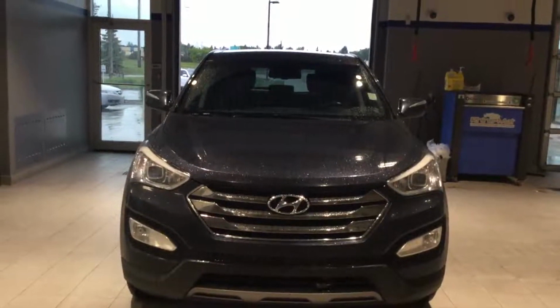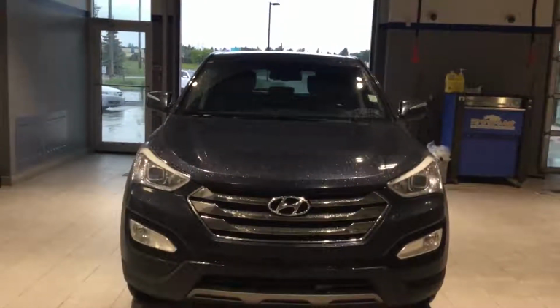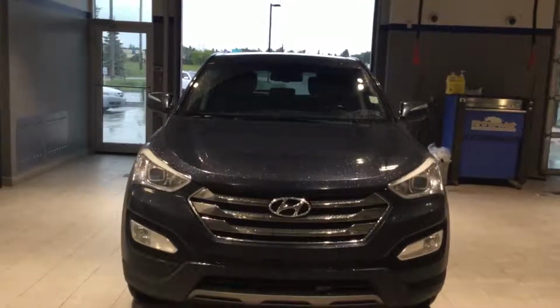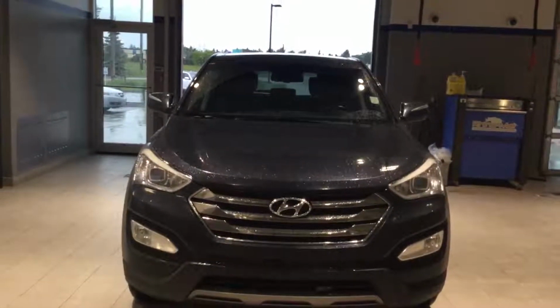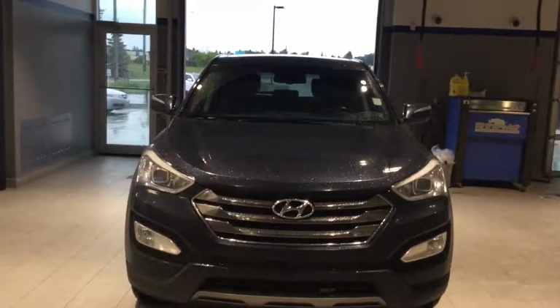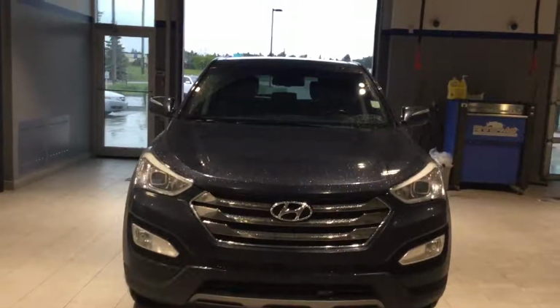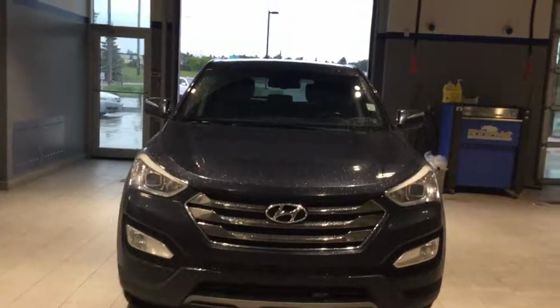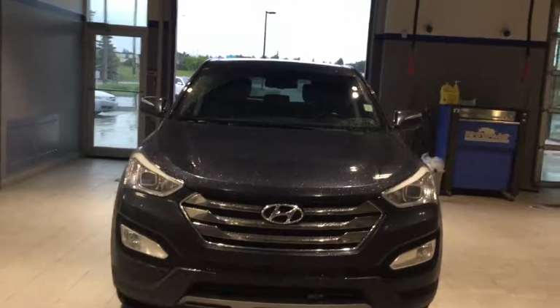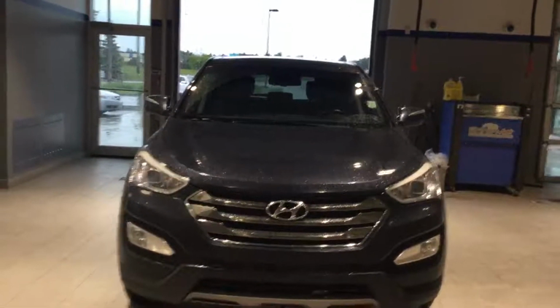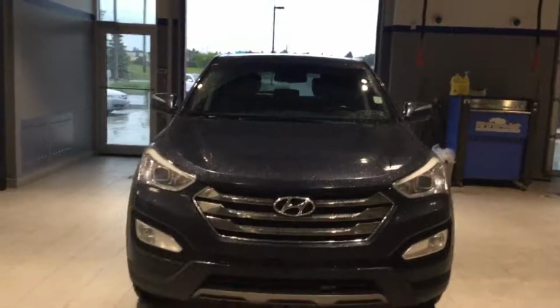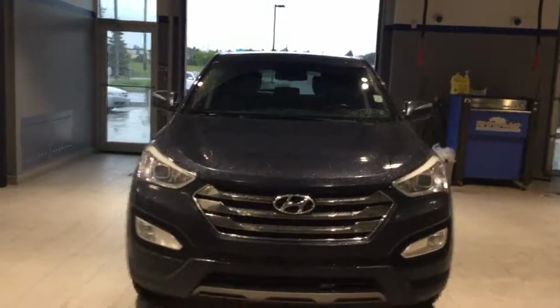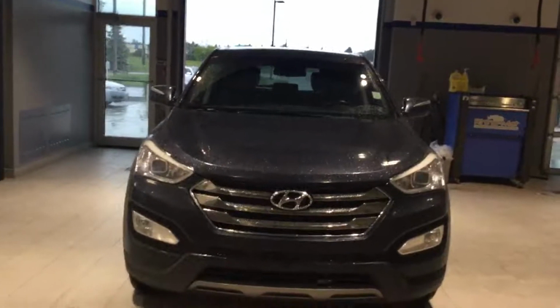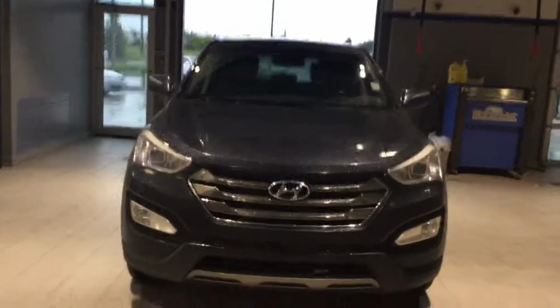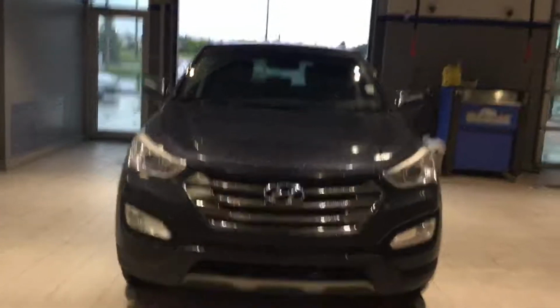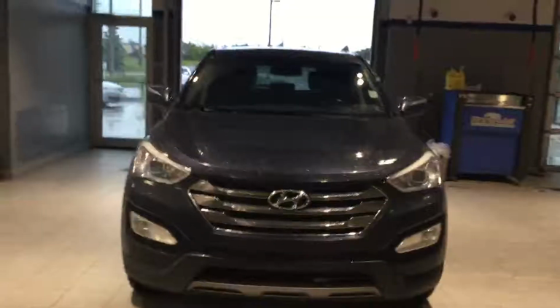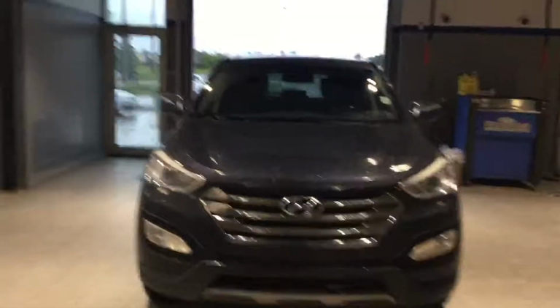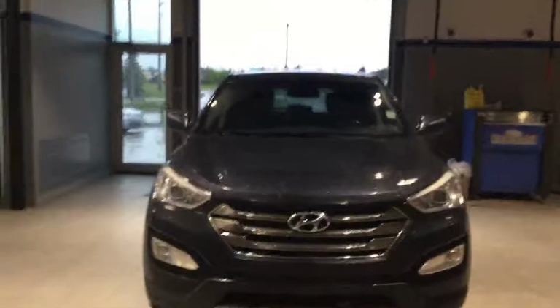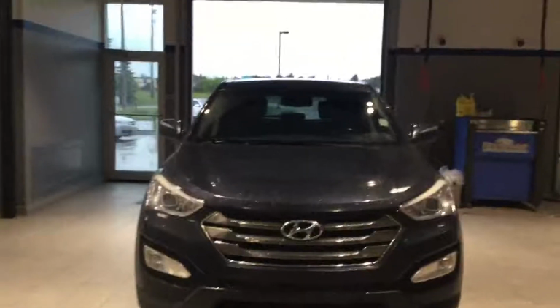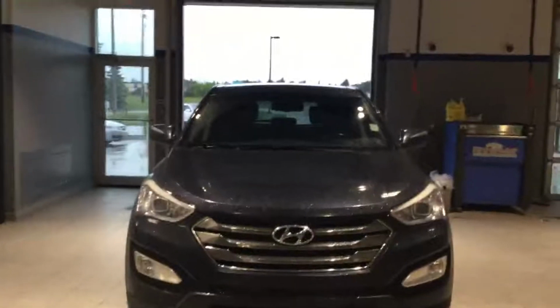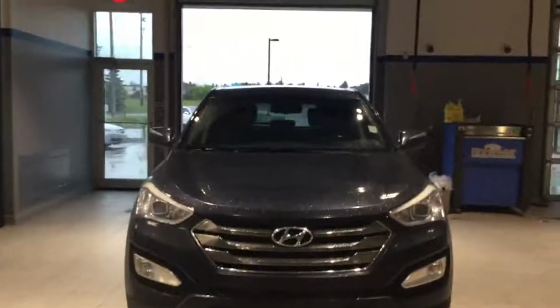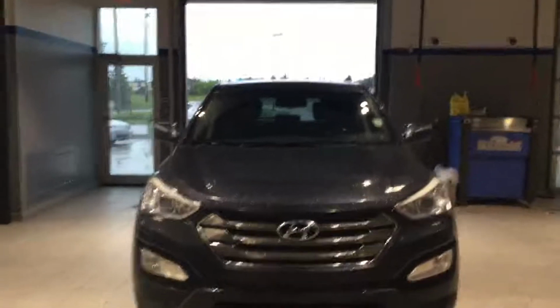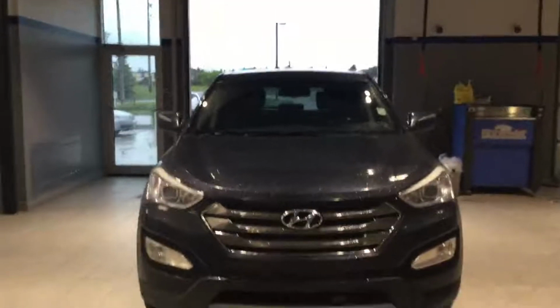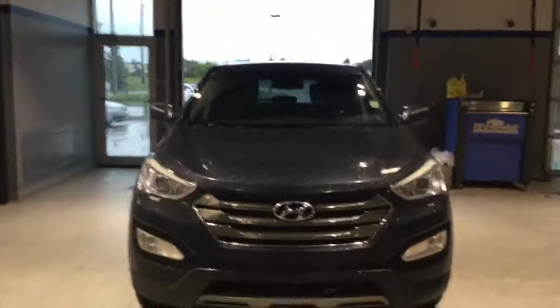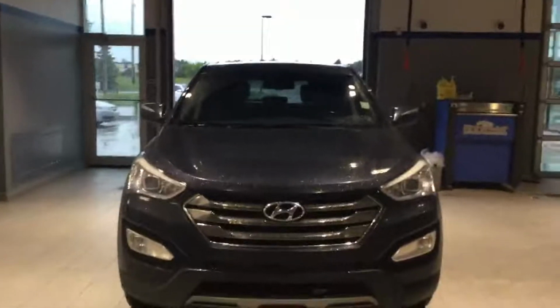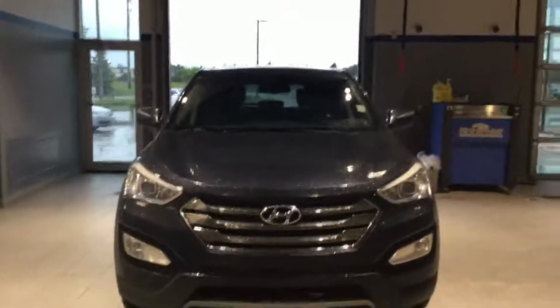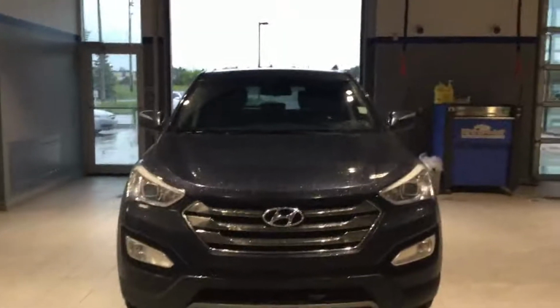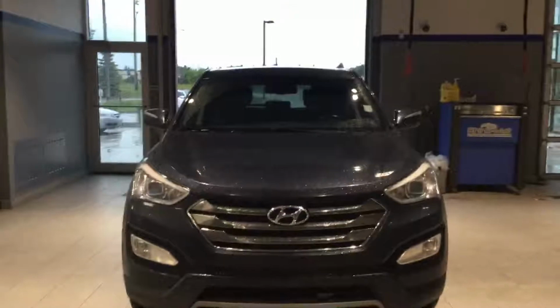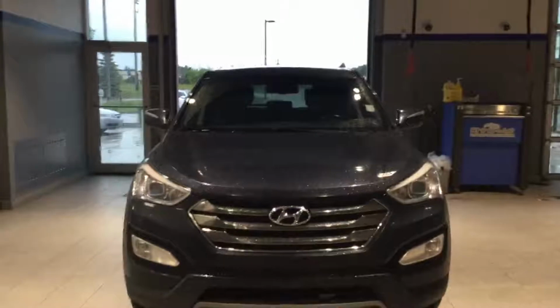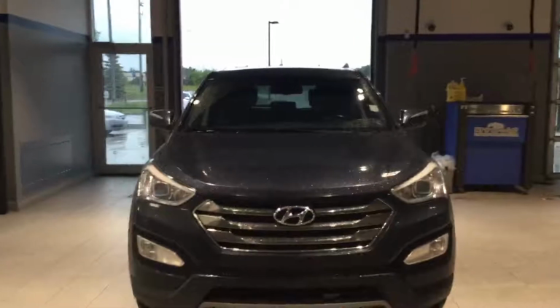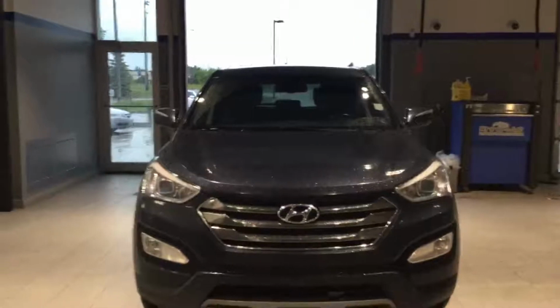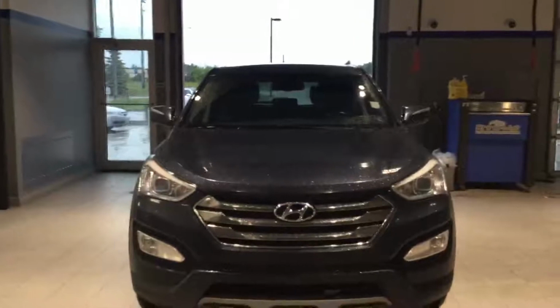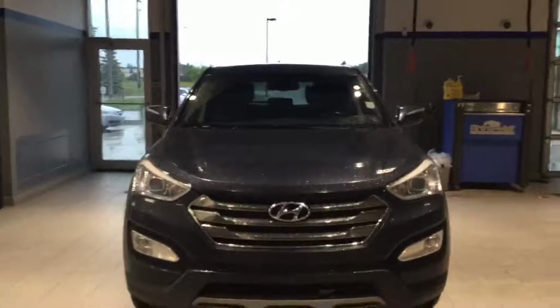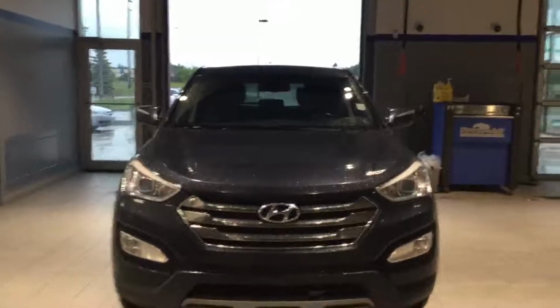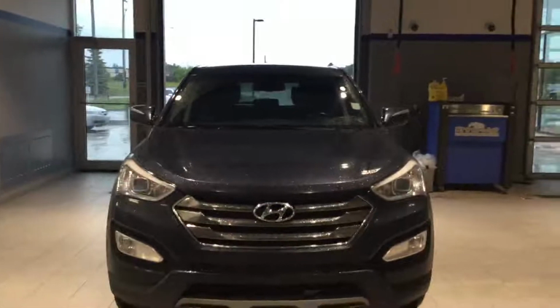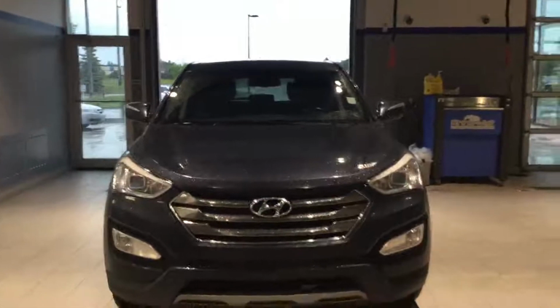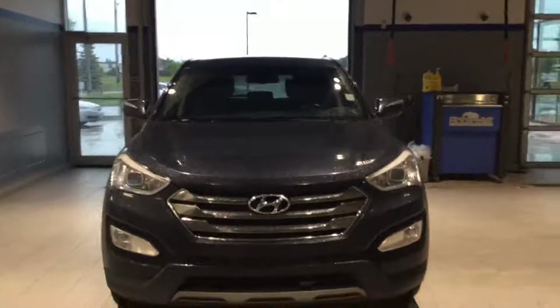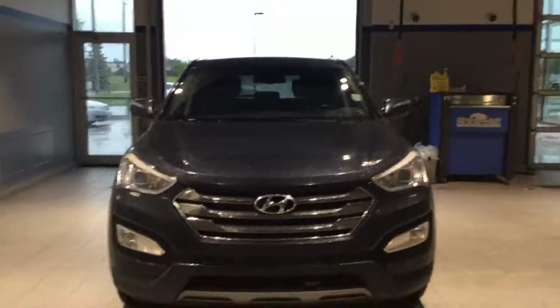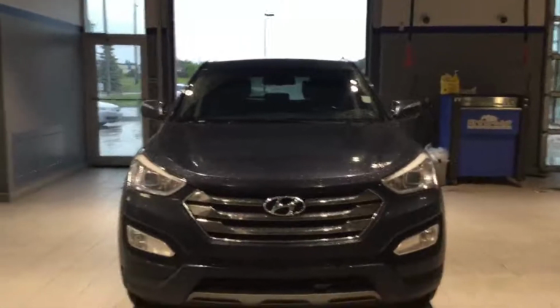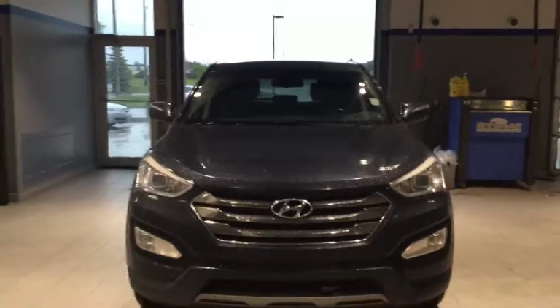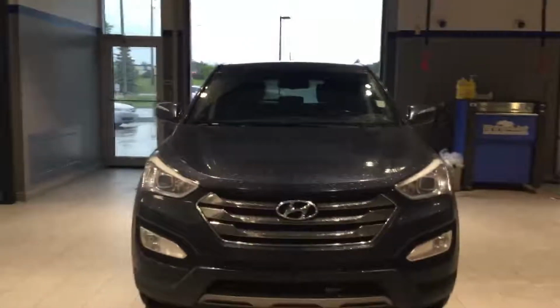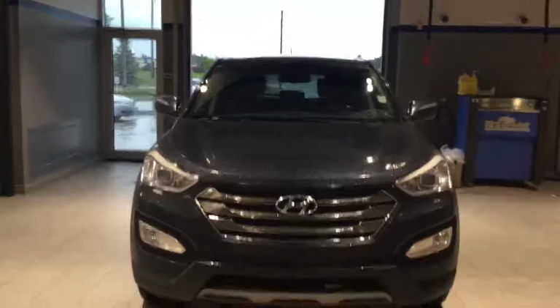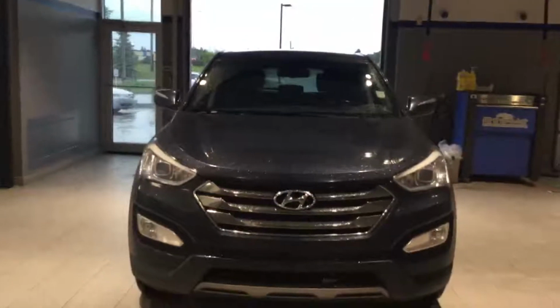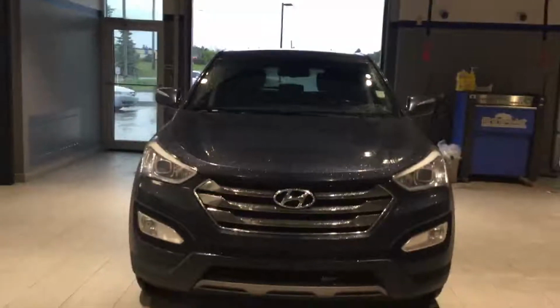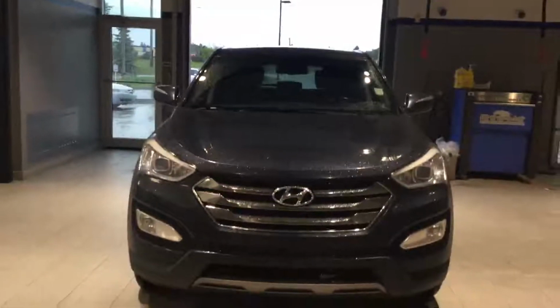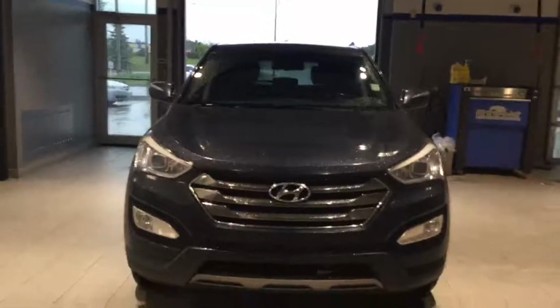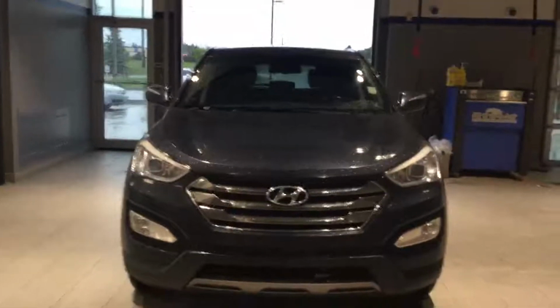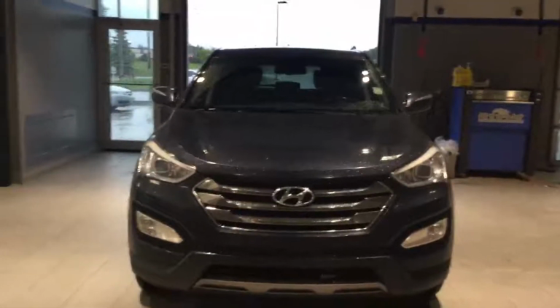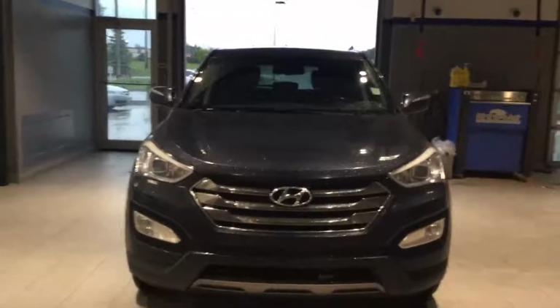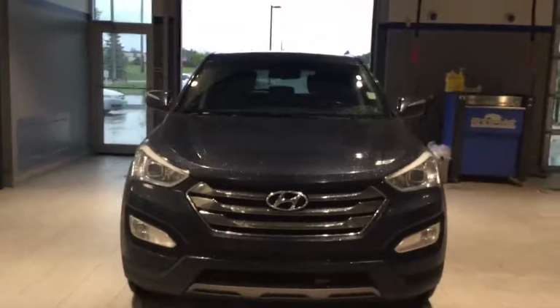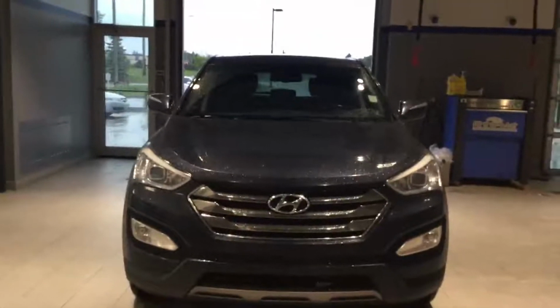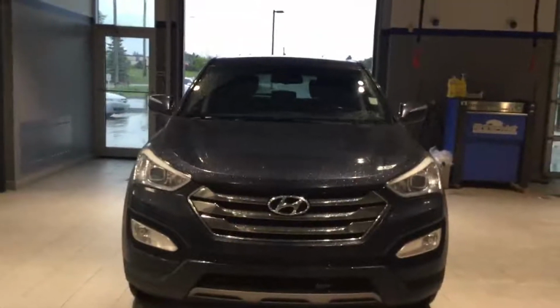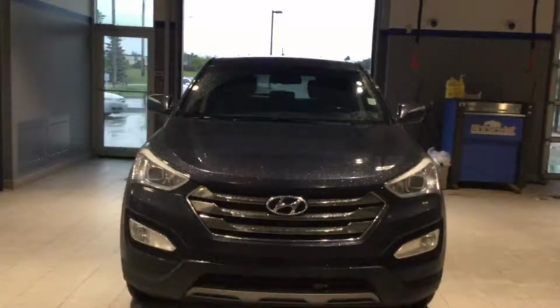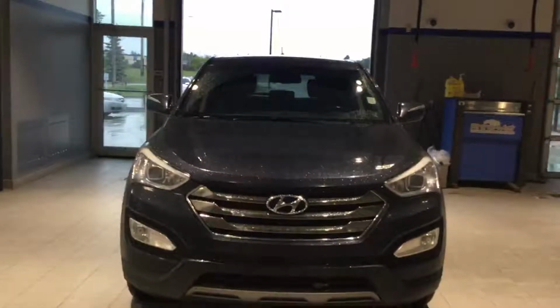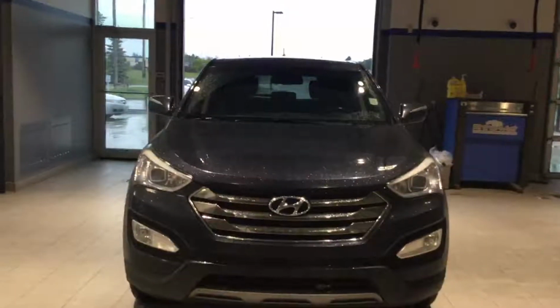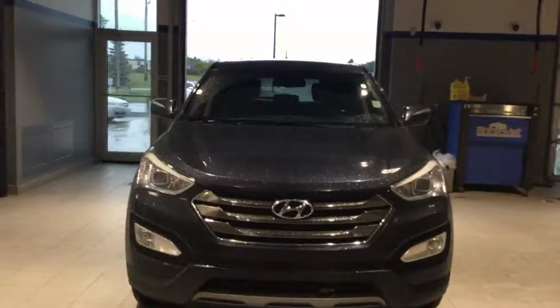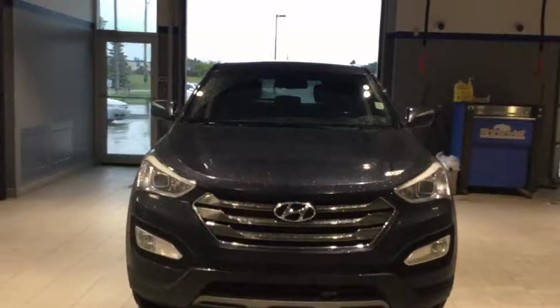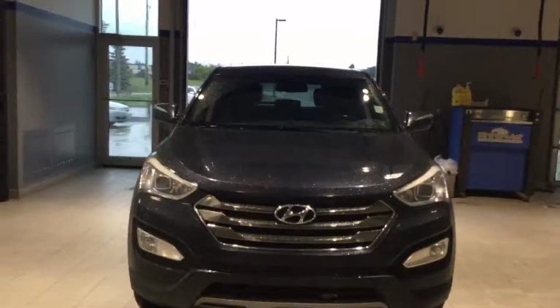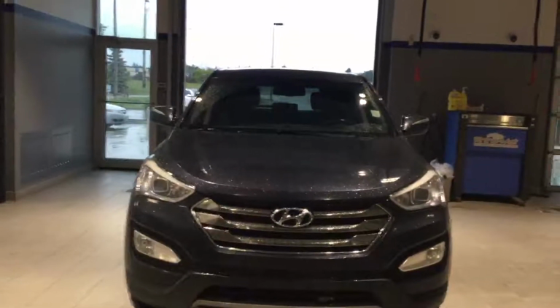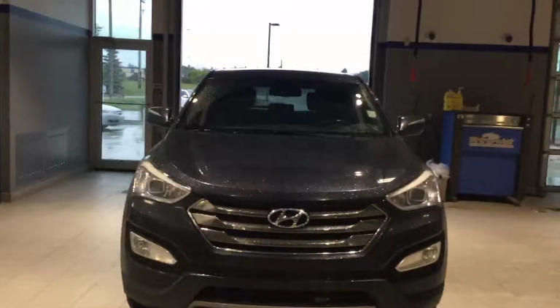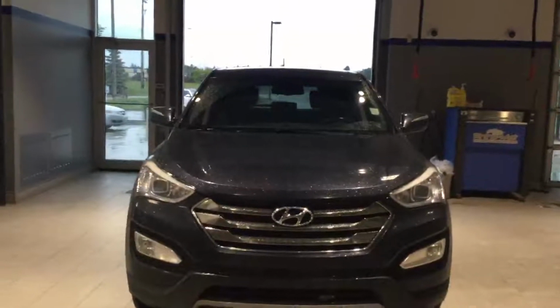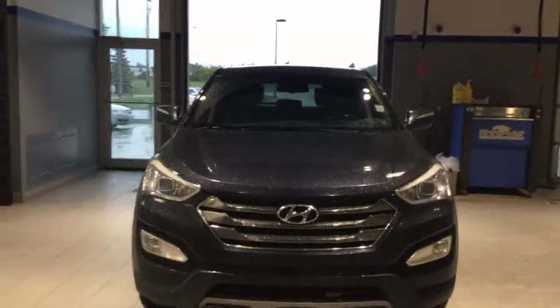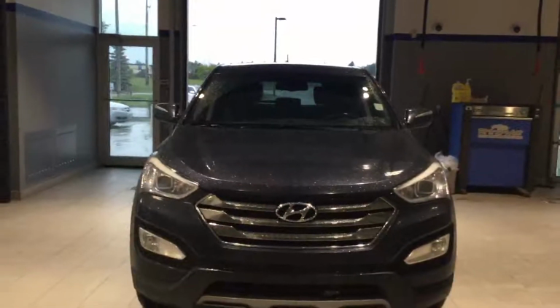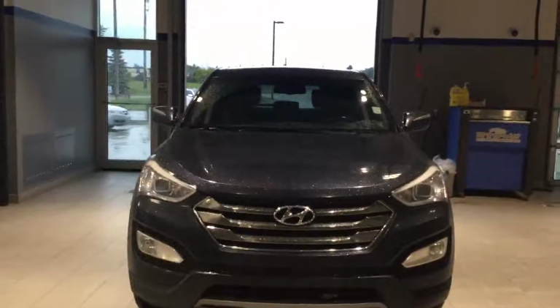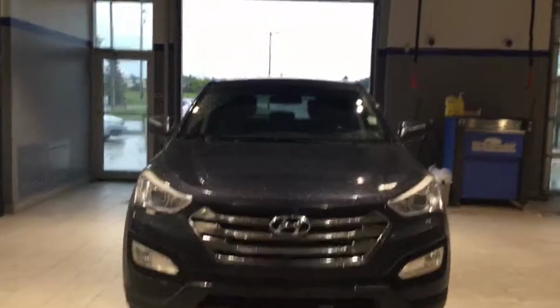Hi Todd, Donny here at River City Hyundai. You did an inquiry on our 2013 Santa Fe Sport.